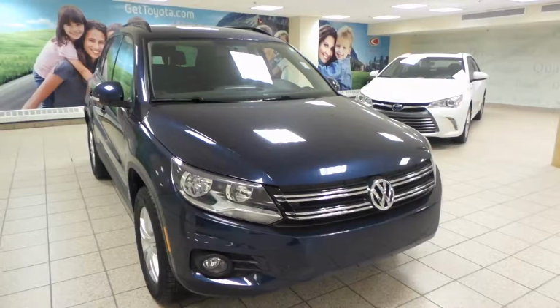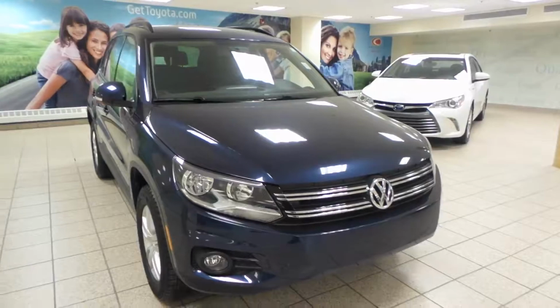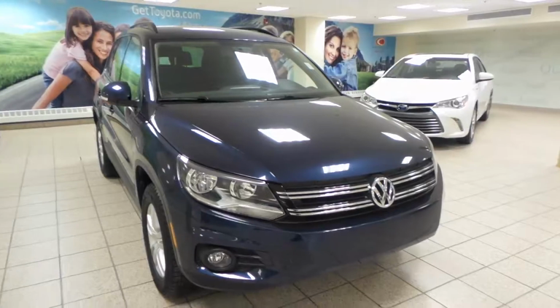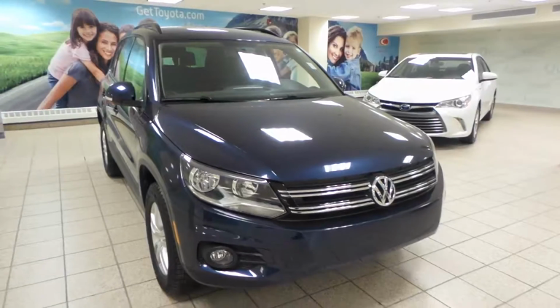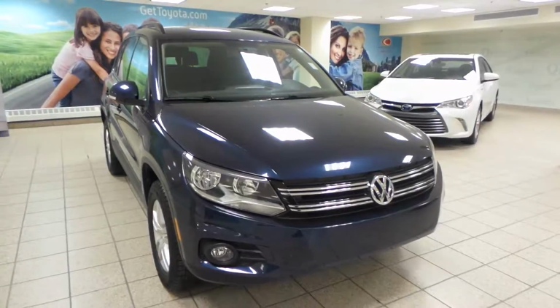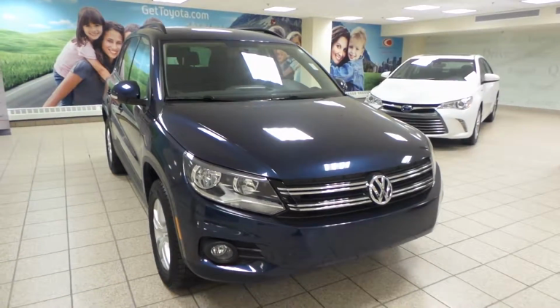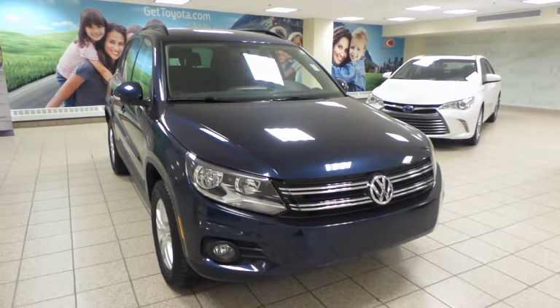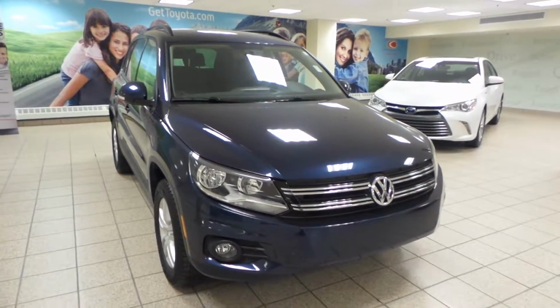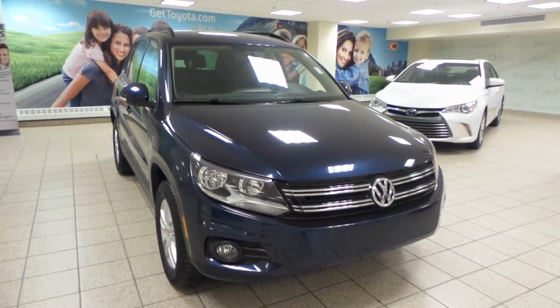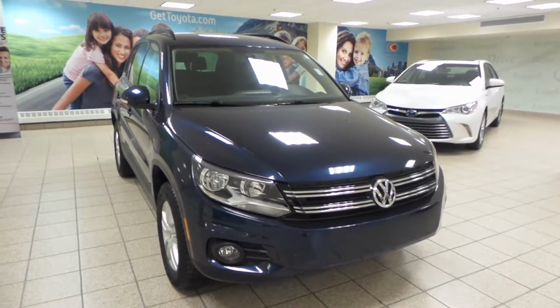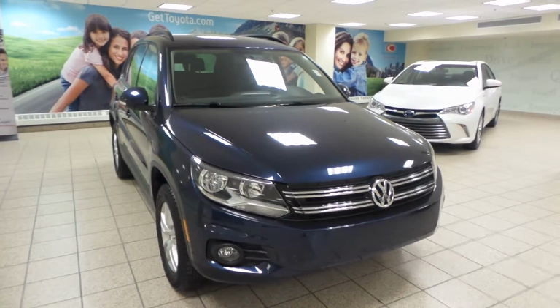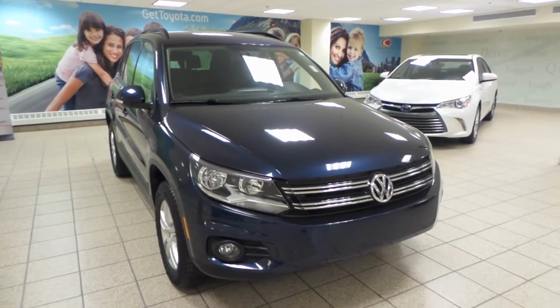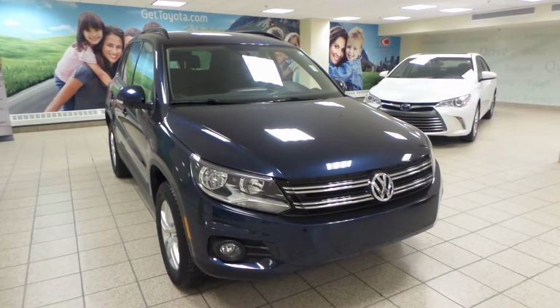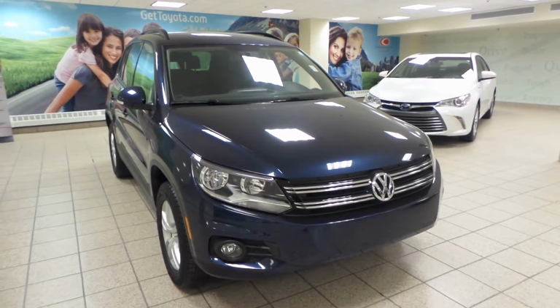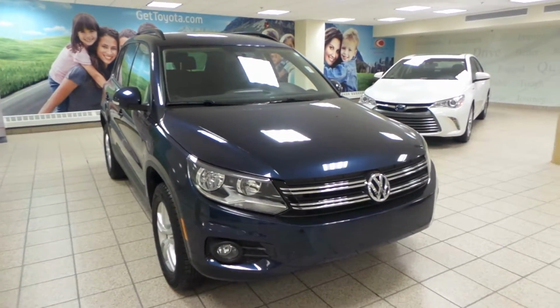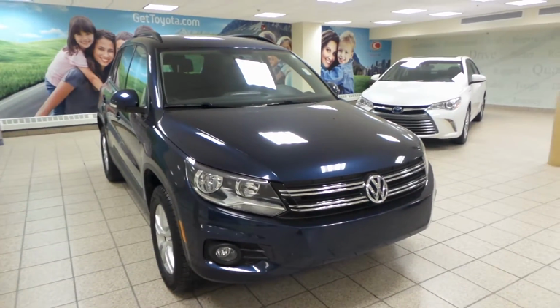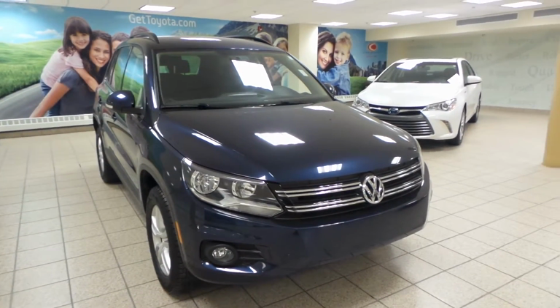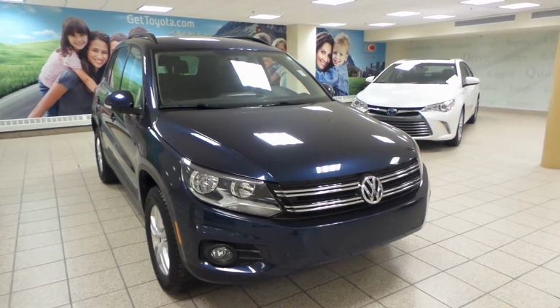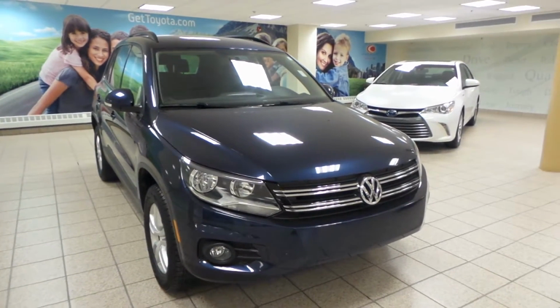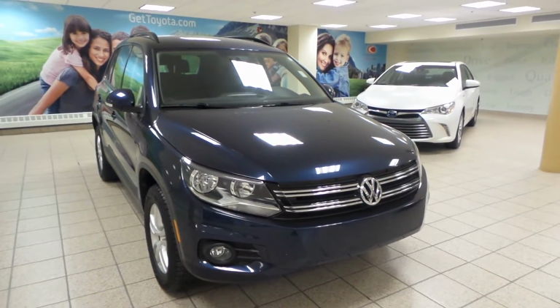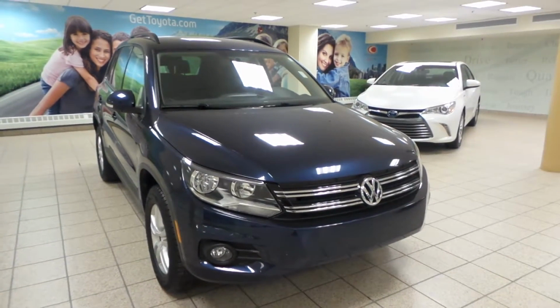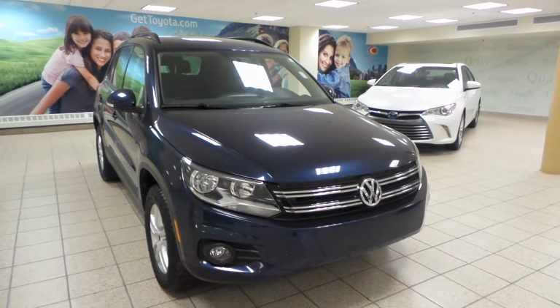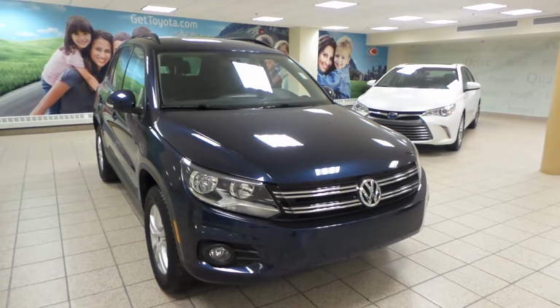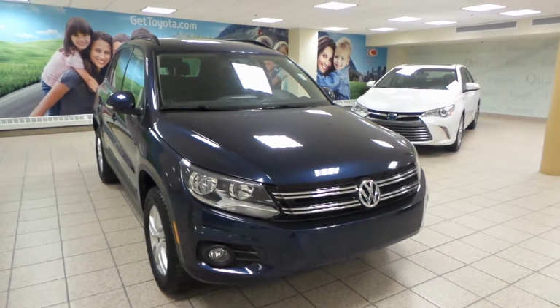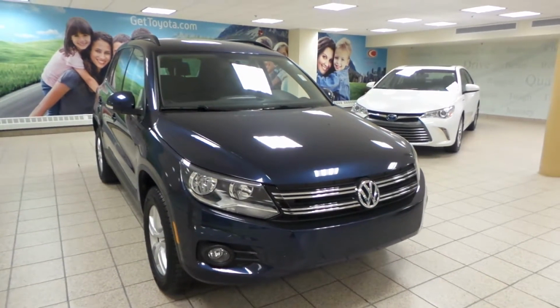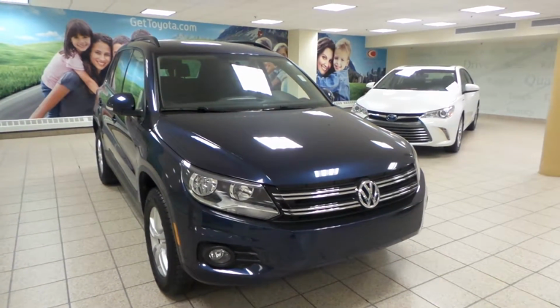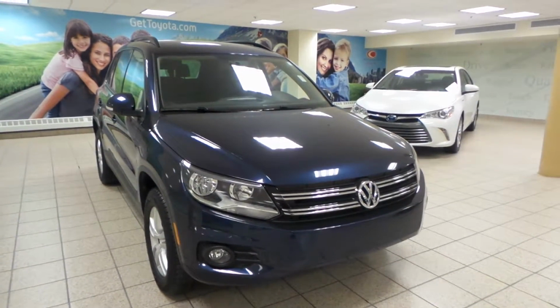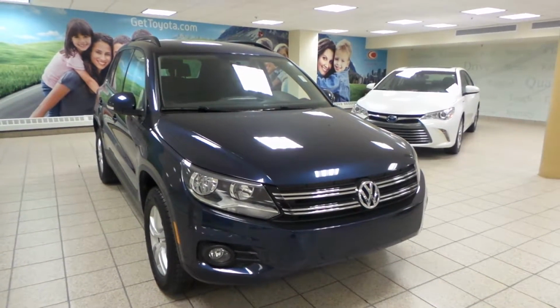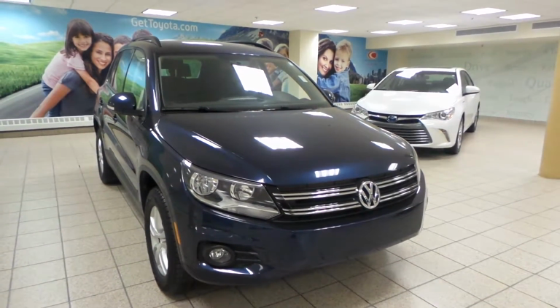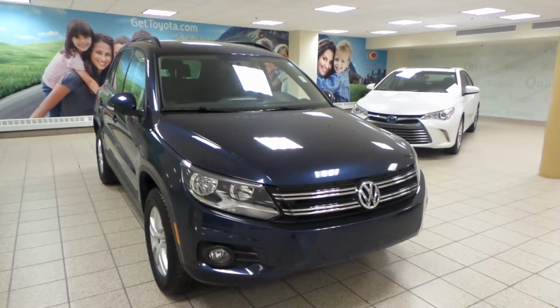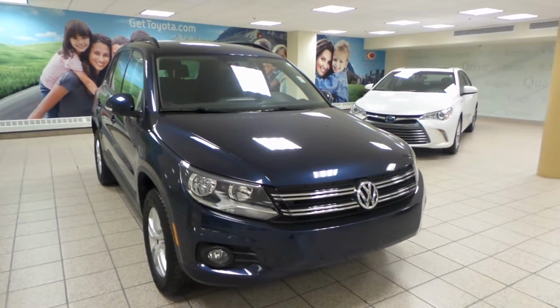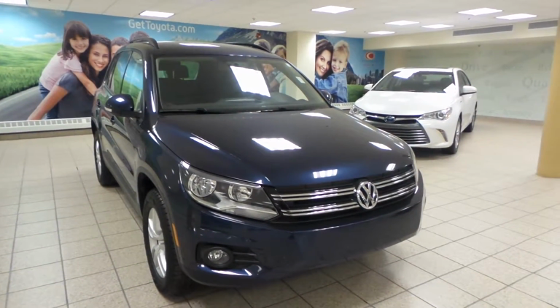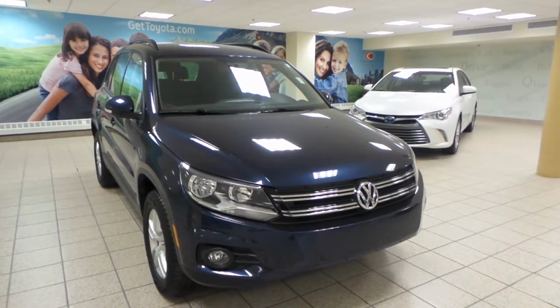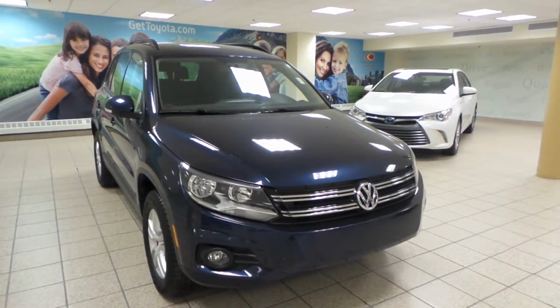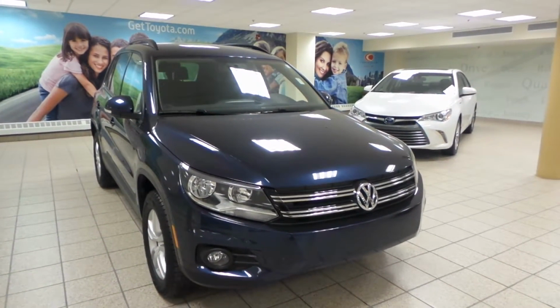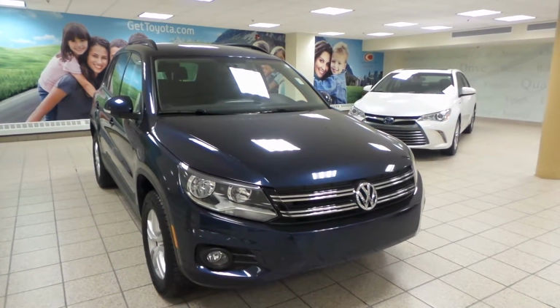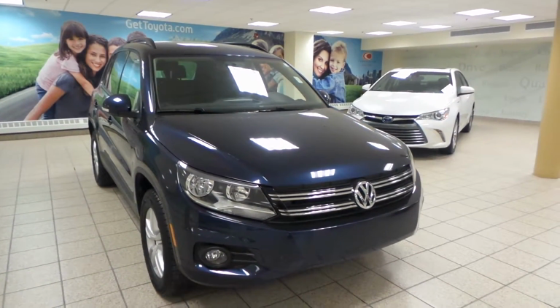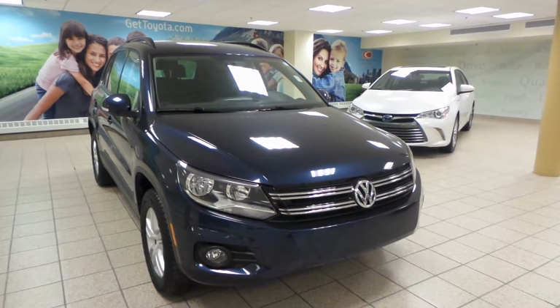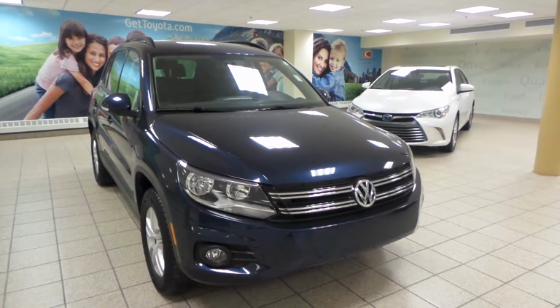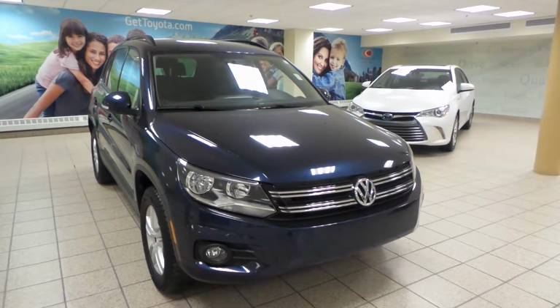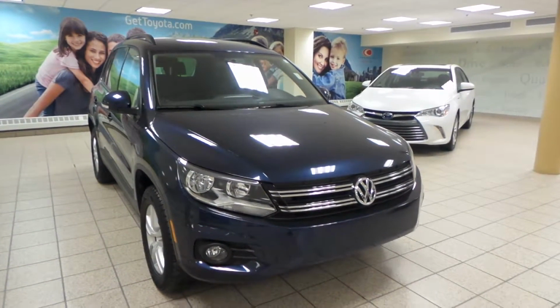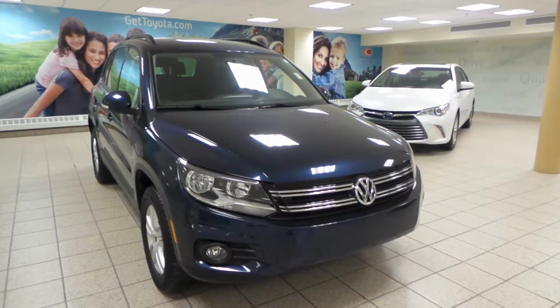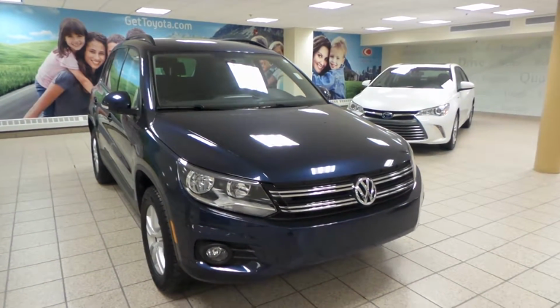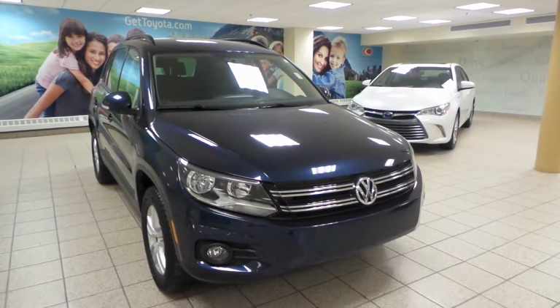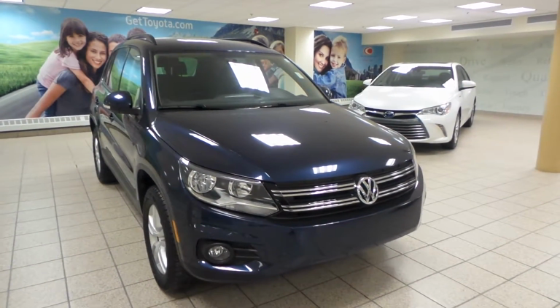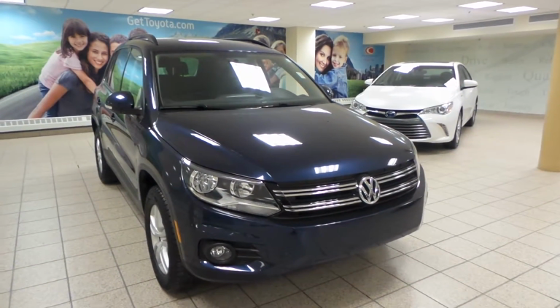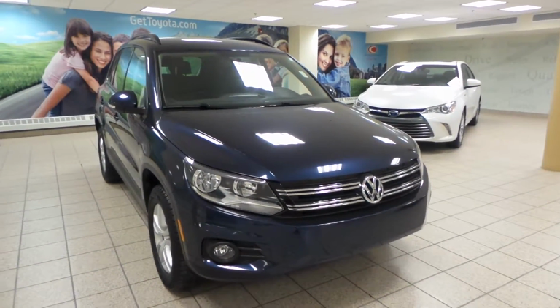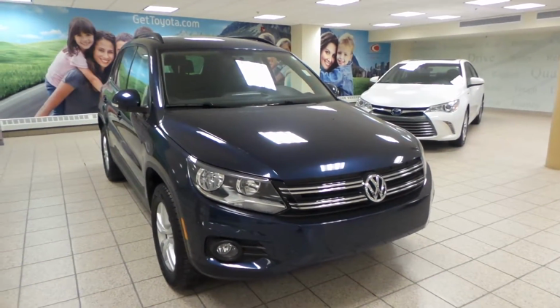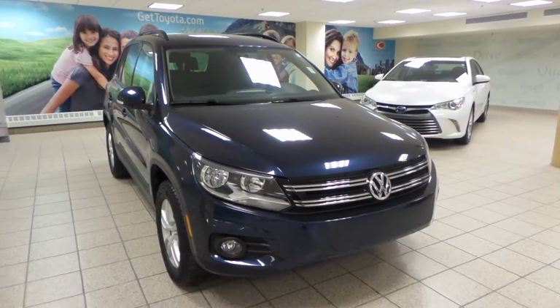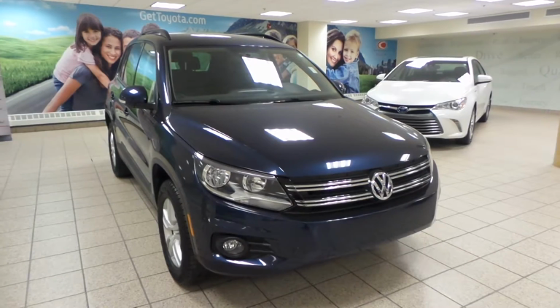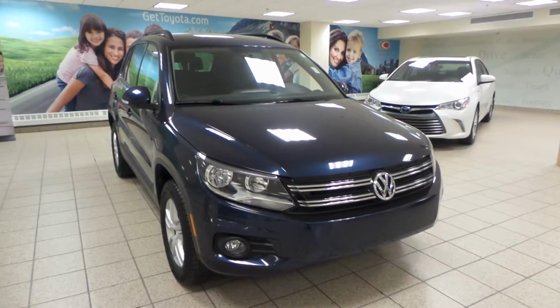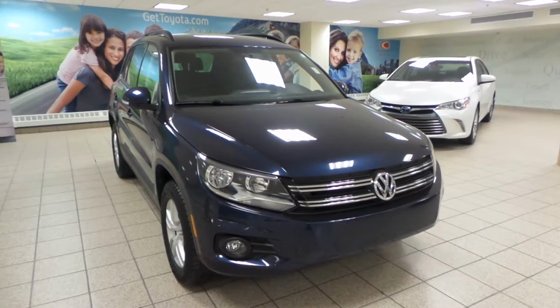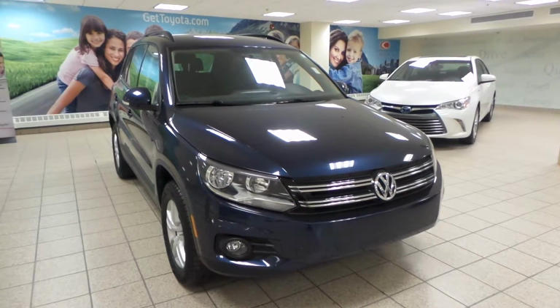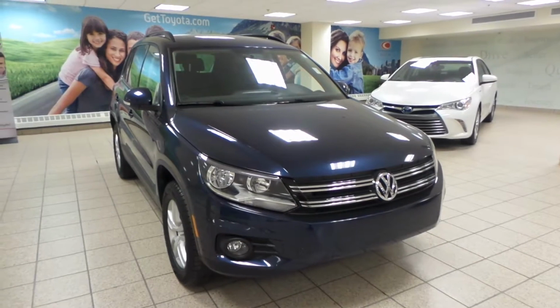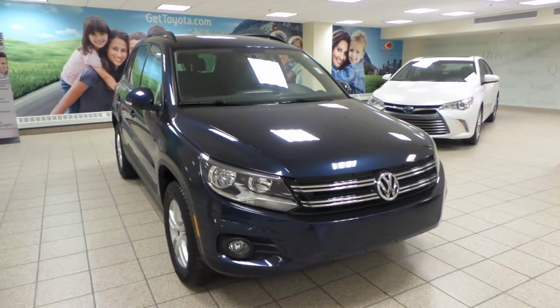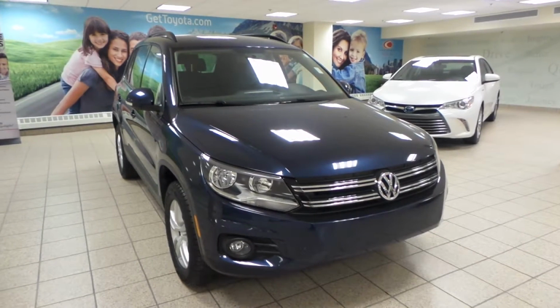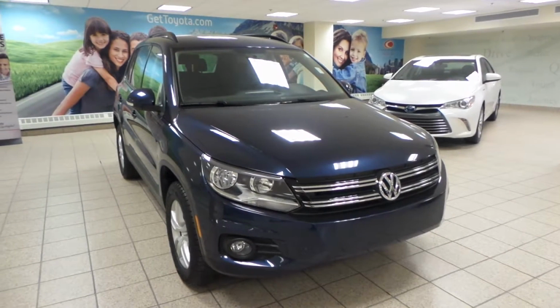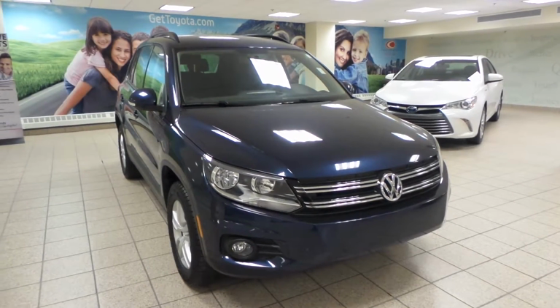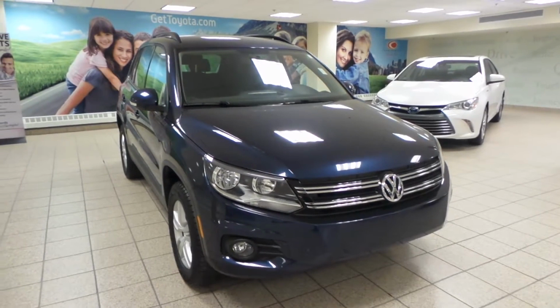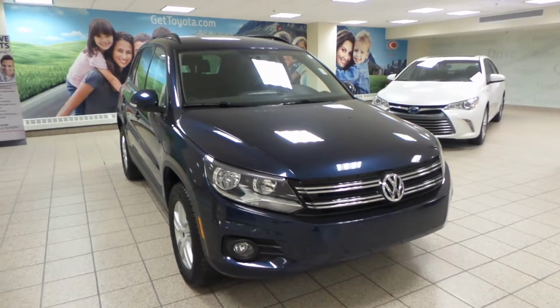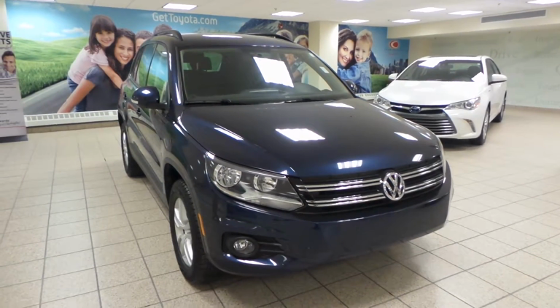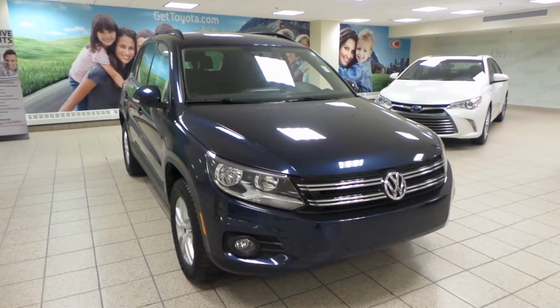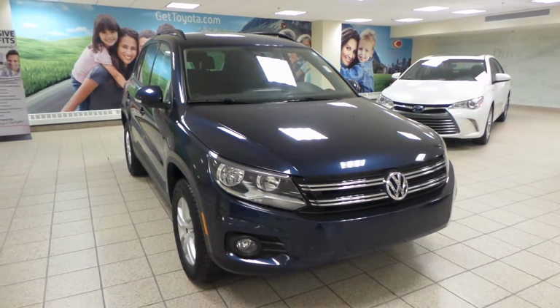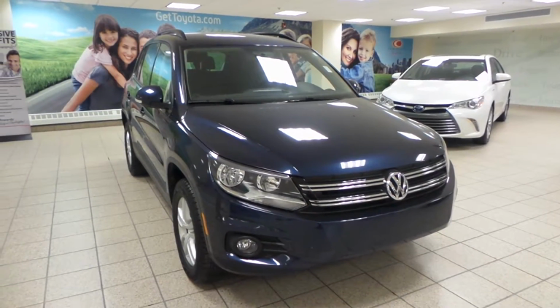Hey, it's Dani from Charlesland Toyota. We're looking at a 2015 Volkswagen Tiguan 2.0 TSI.